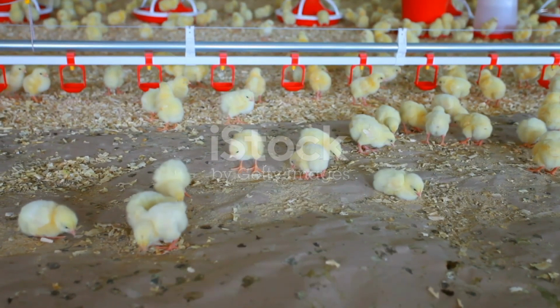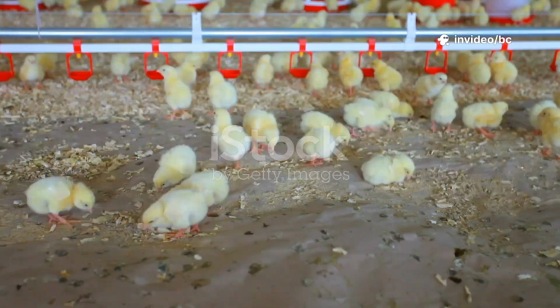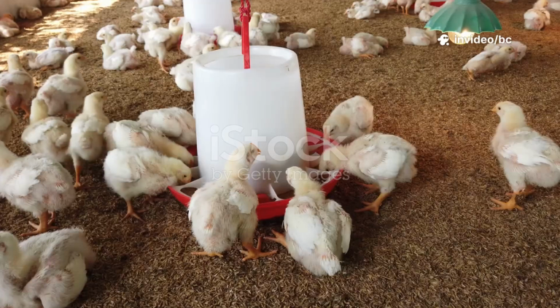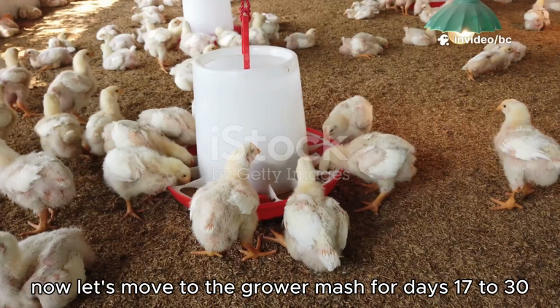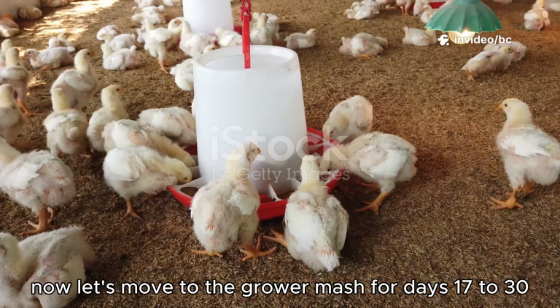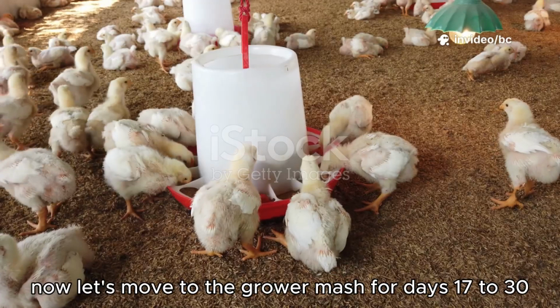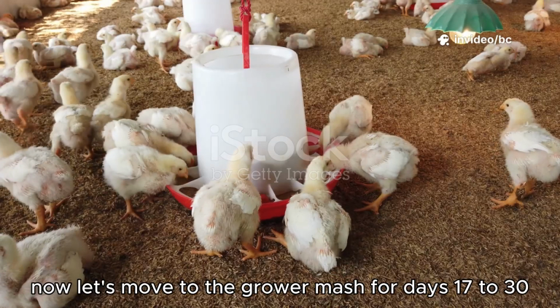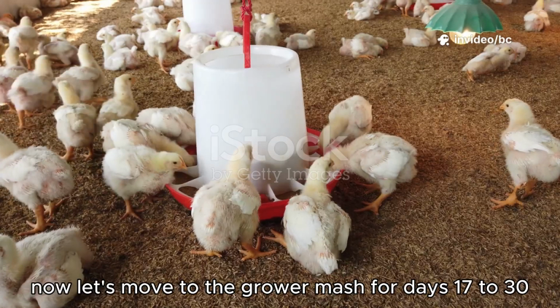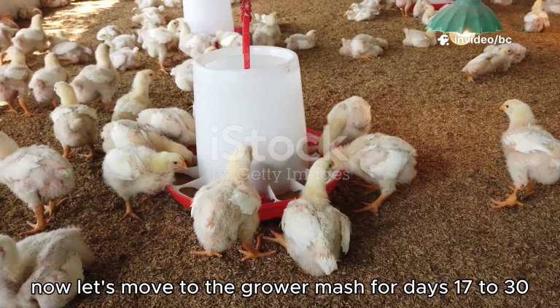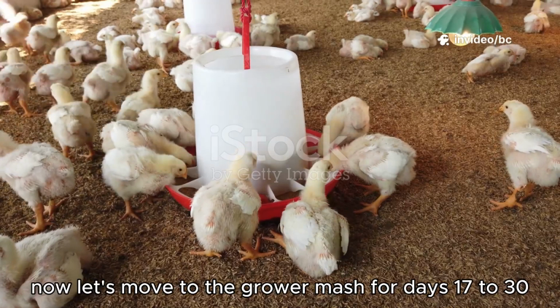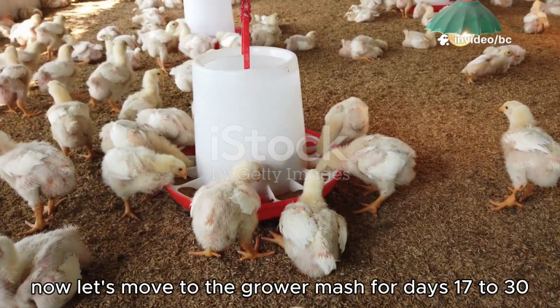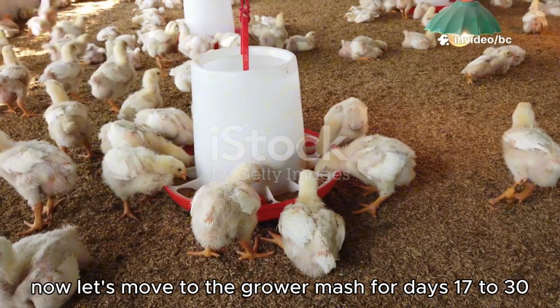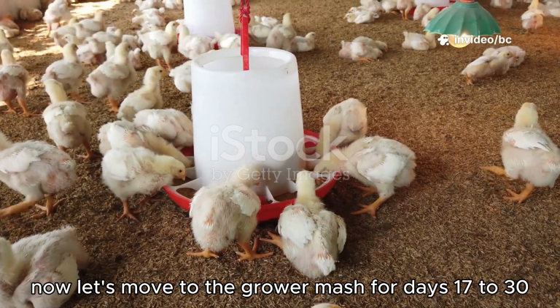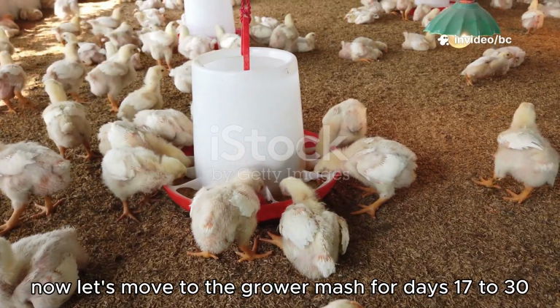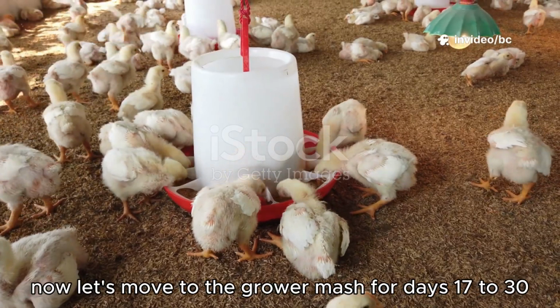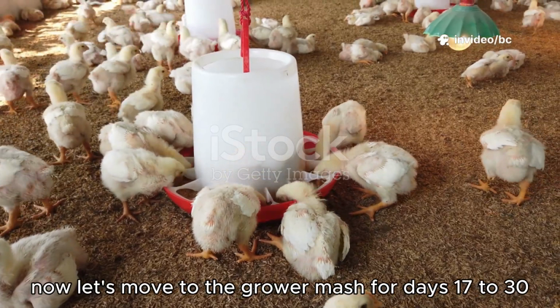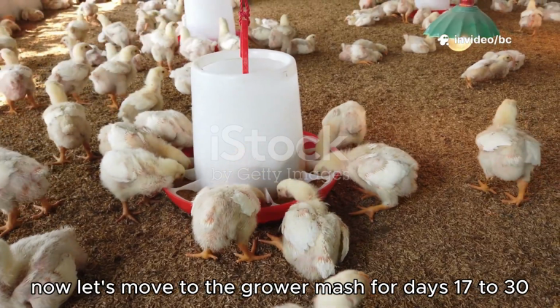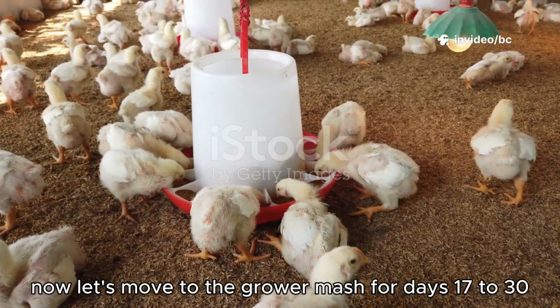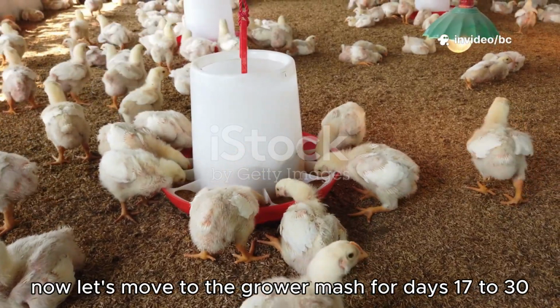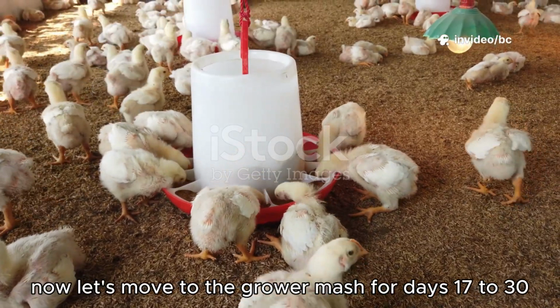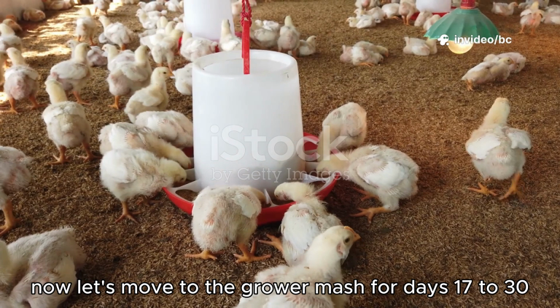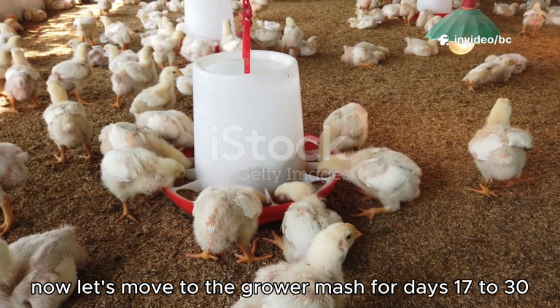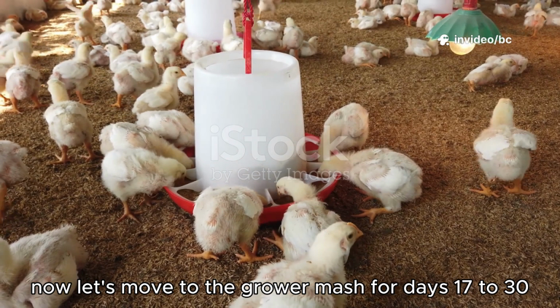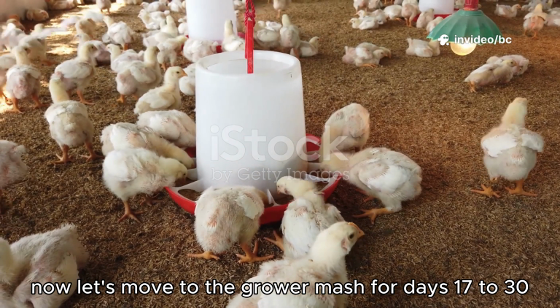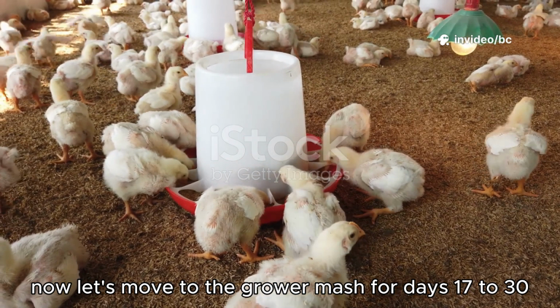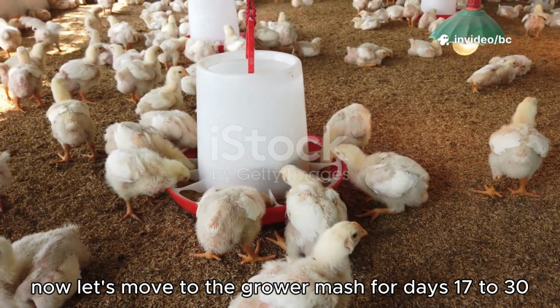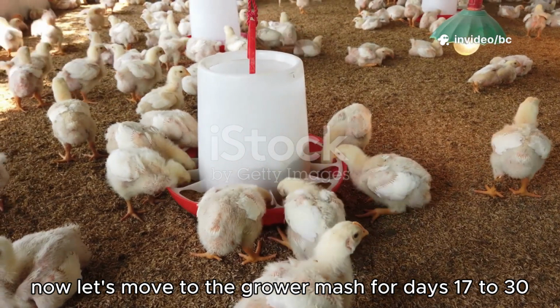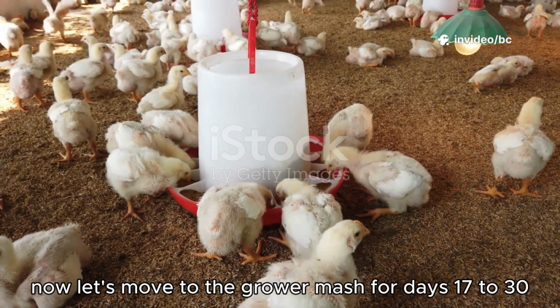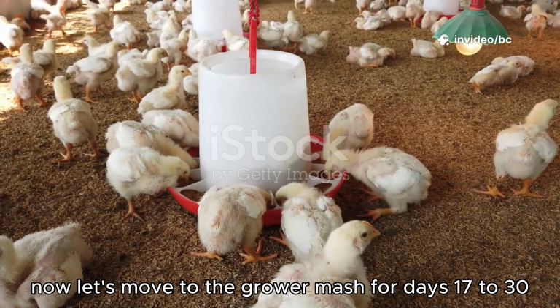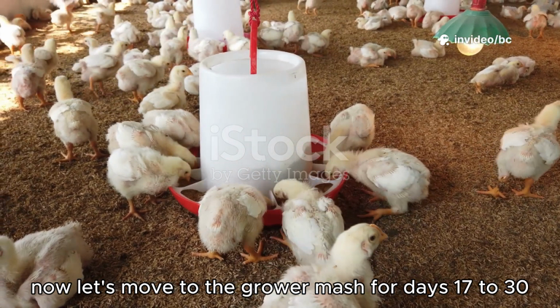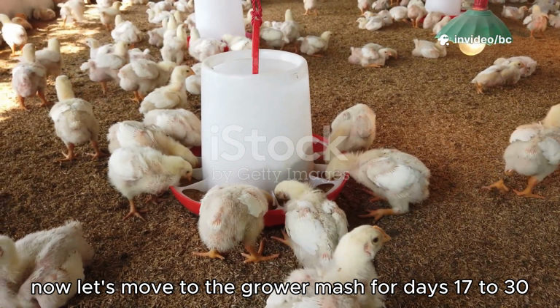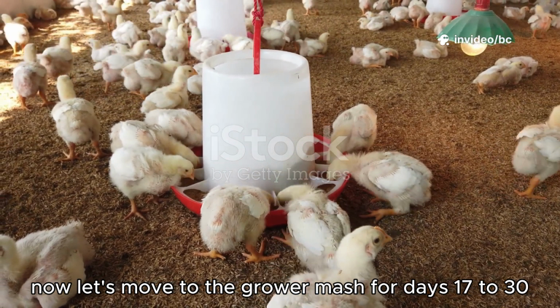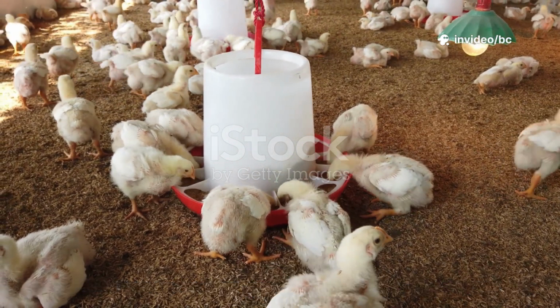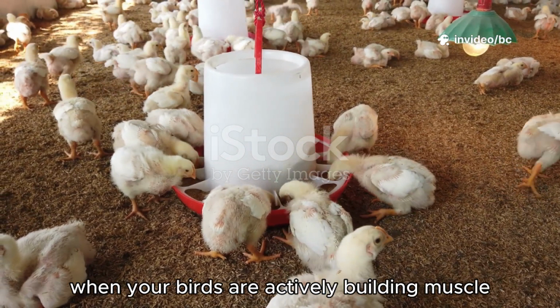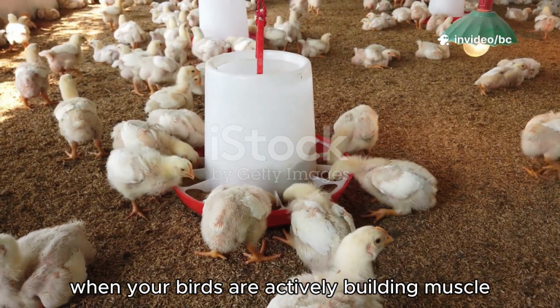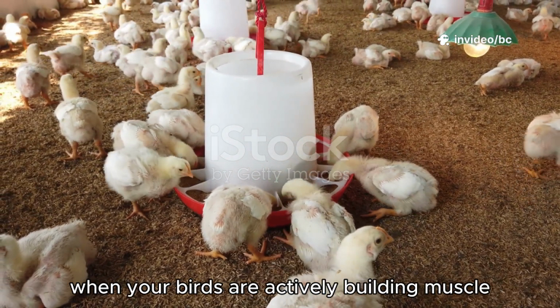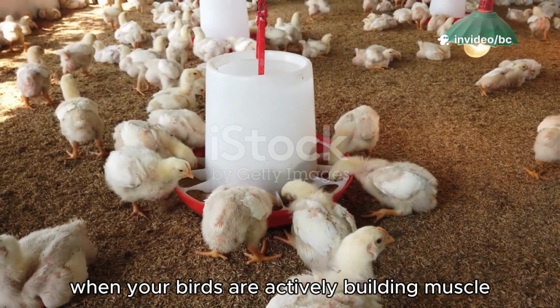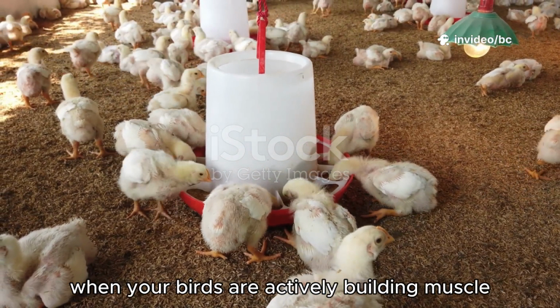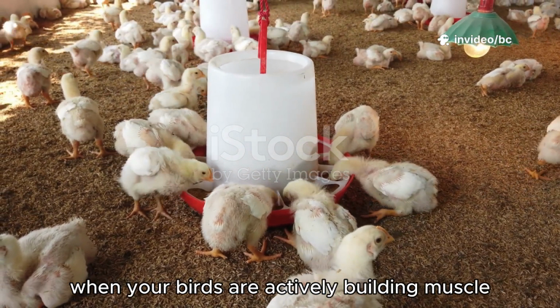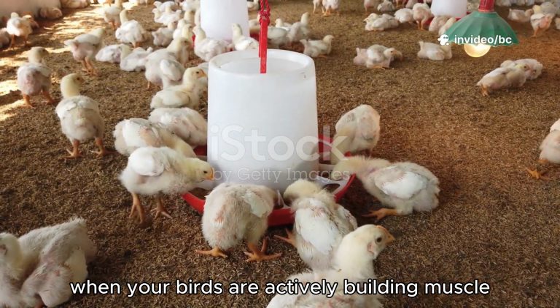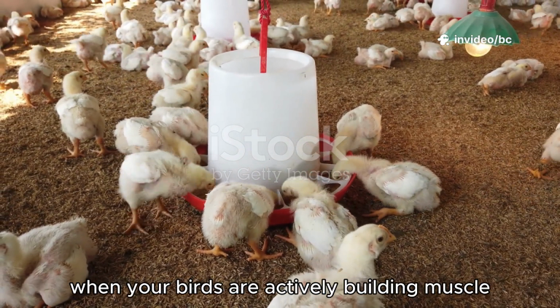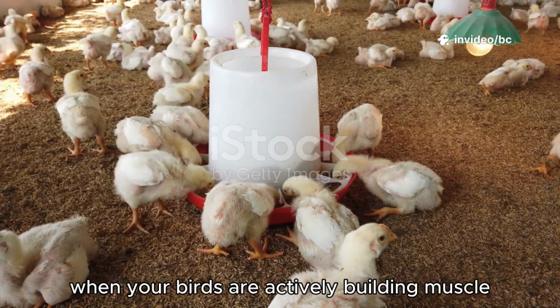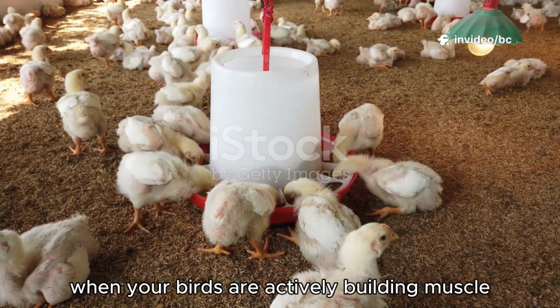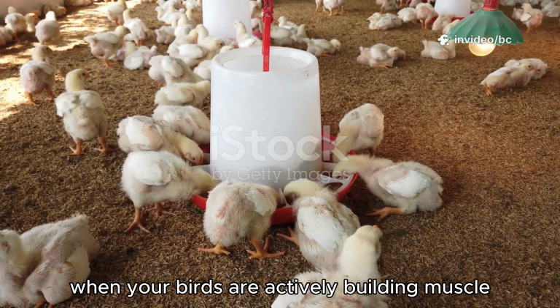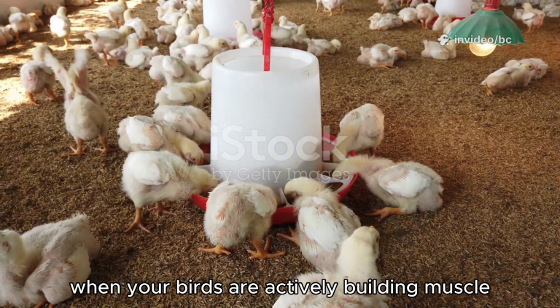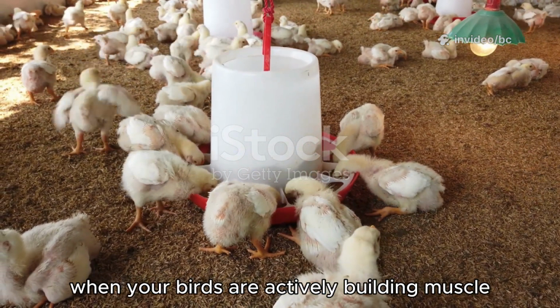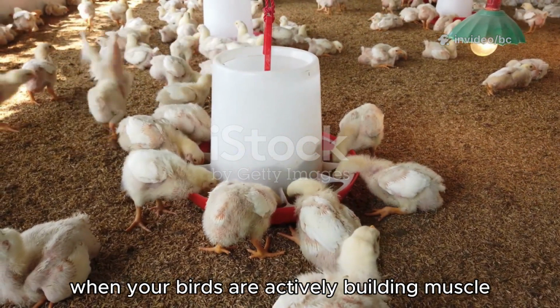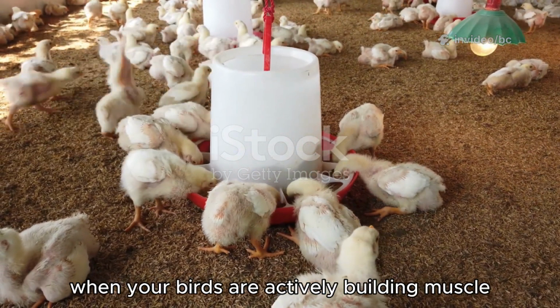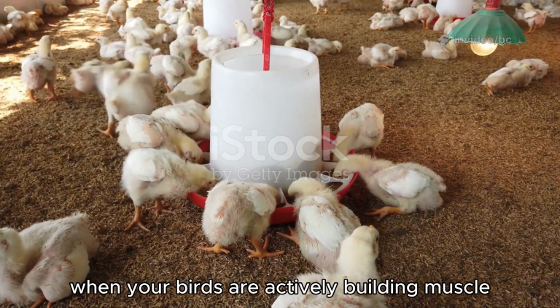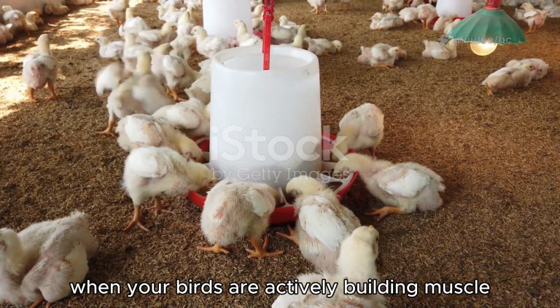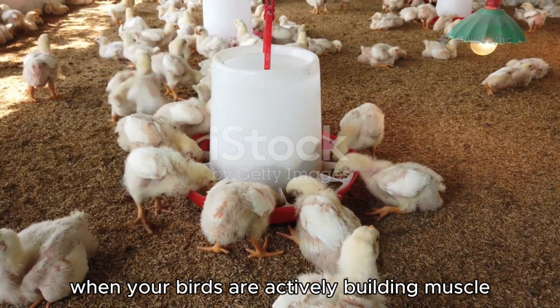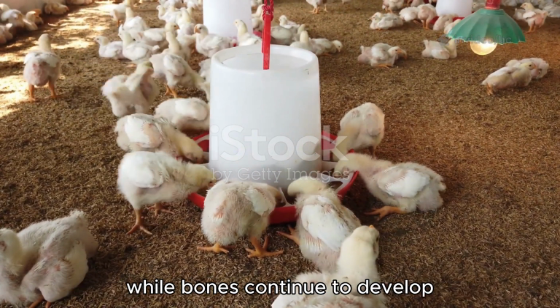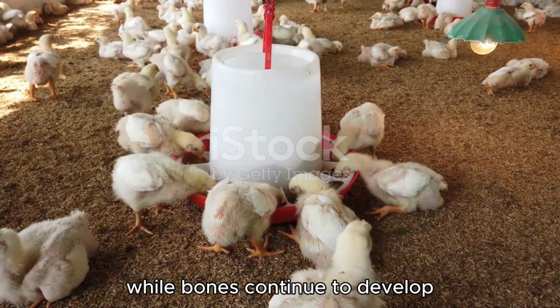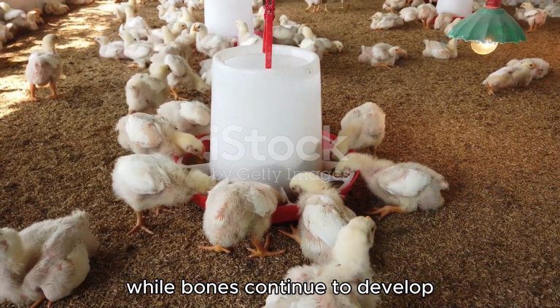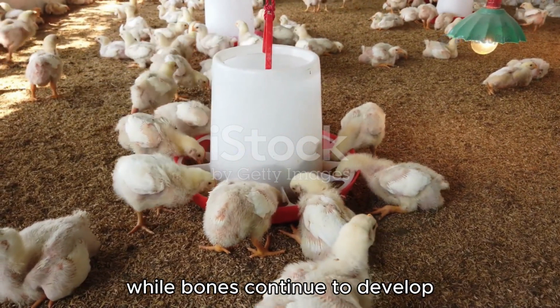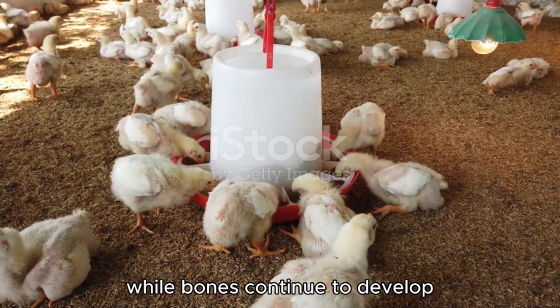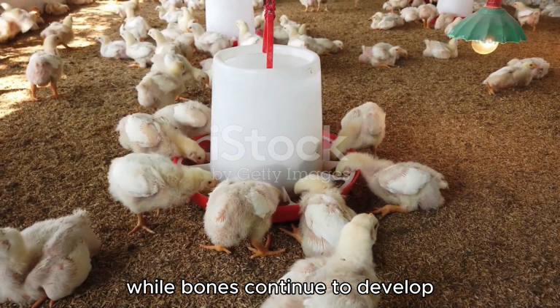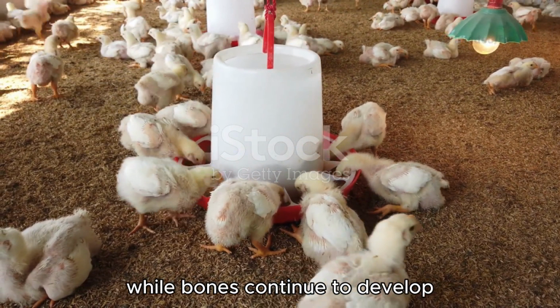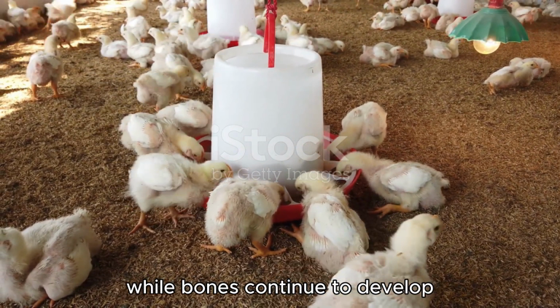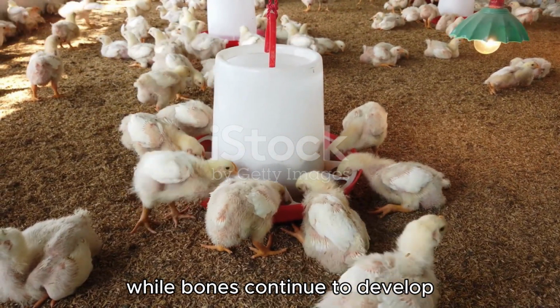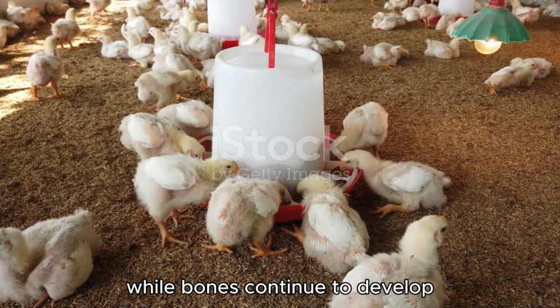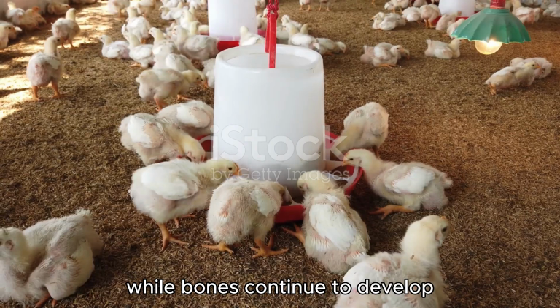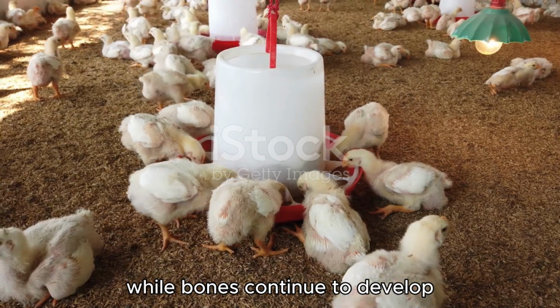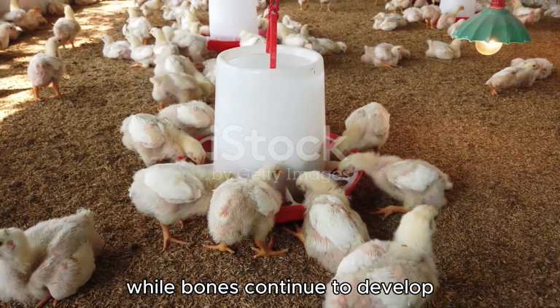Now let's move to the grower mash for days 17 to 30, when your birds are actively building muscle while bones continue to develop.